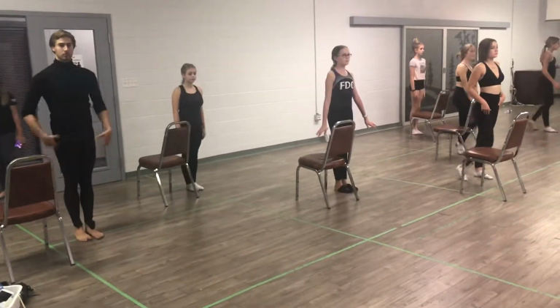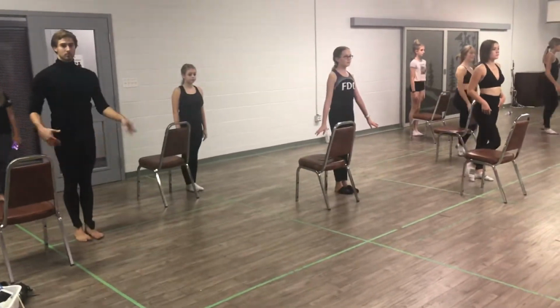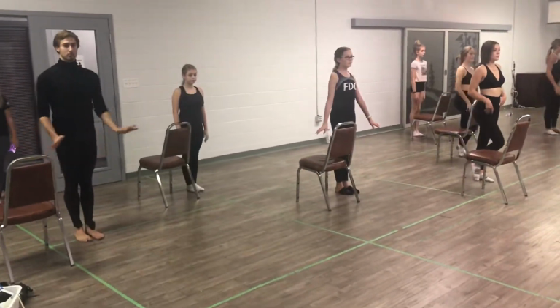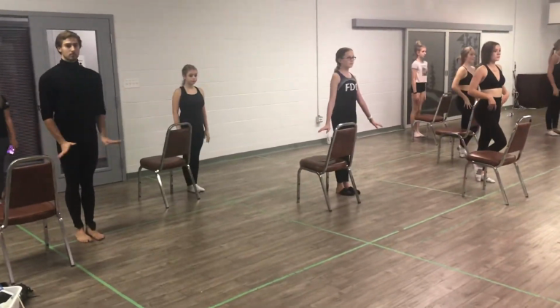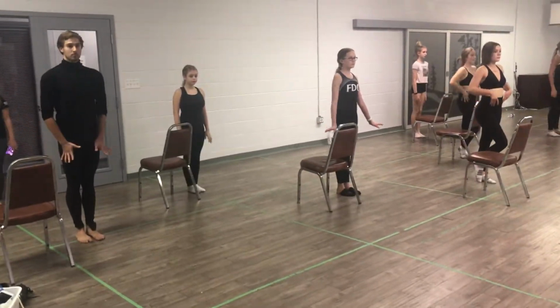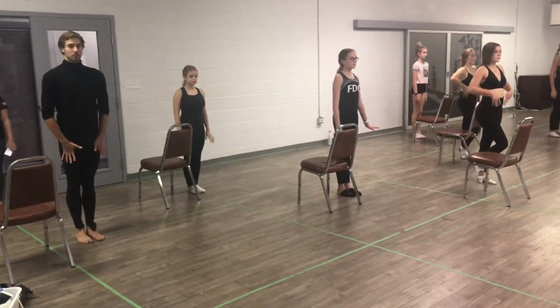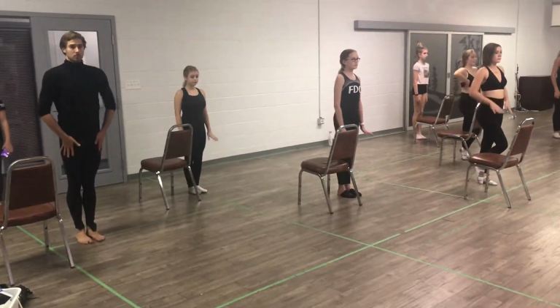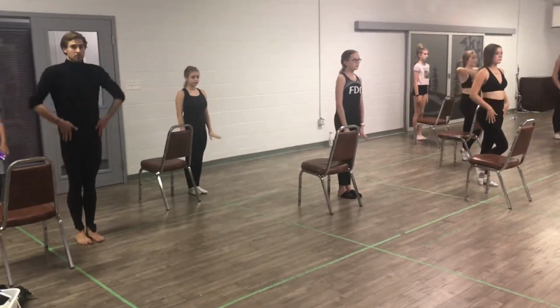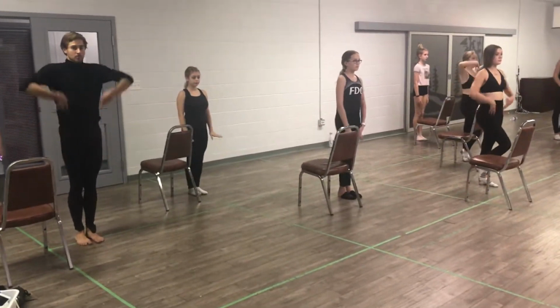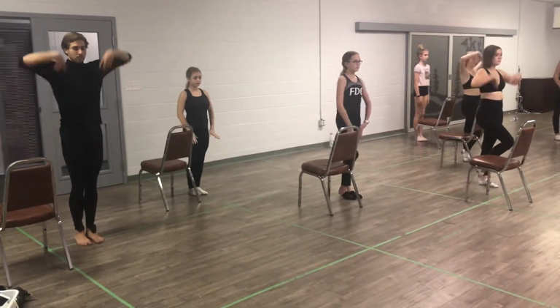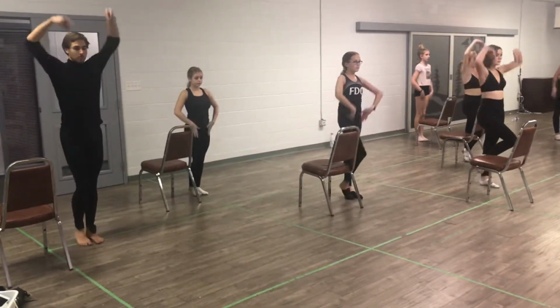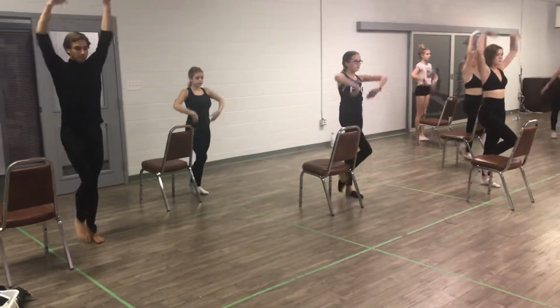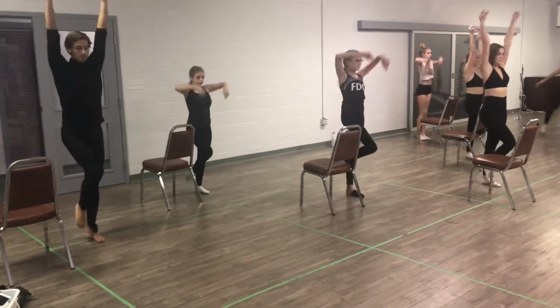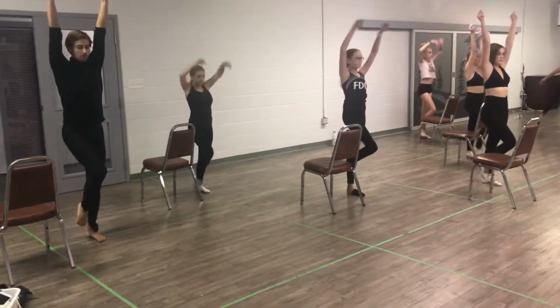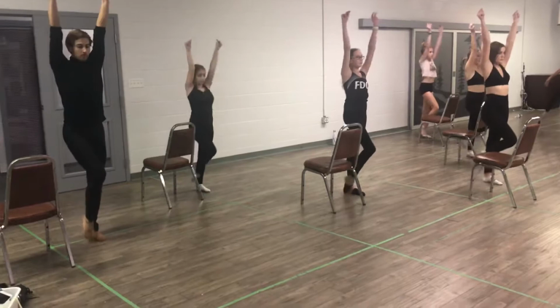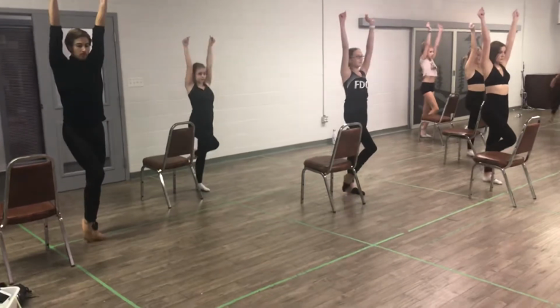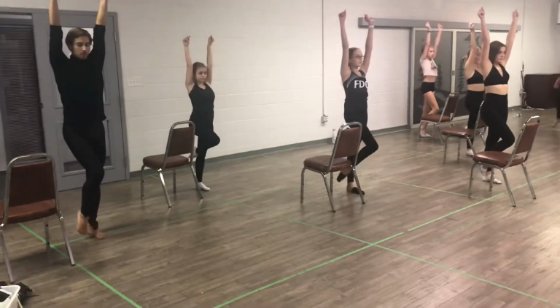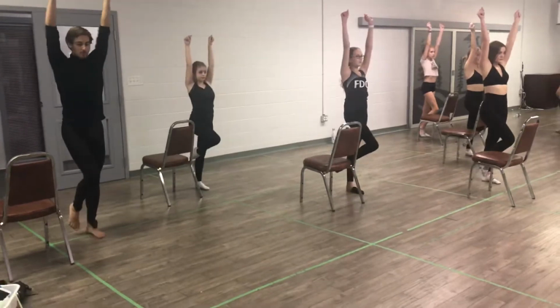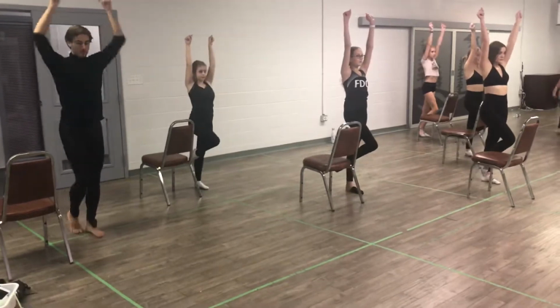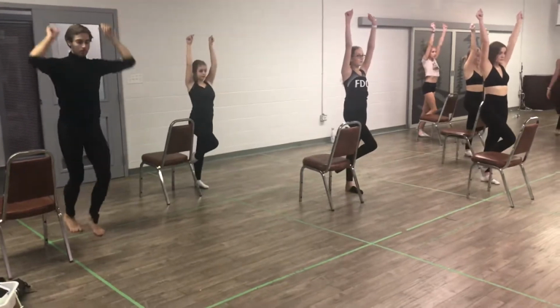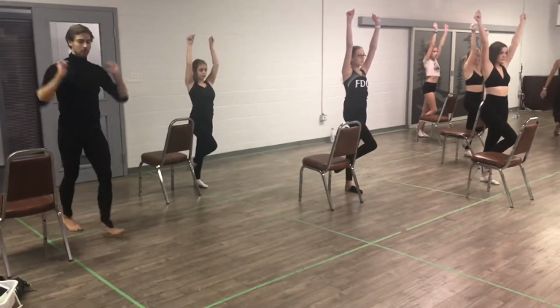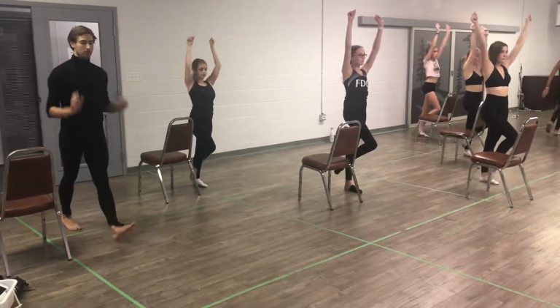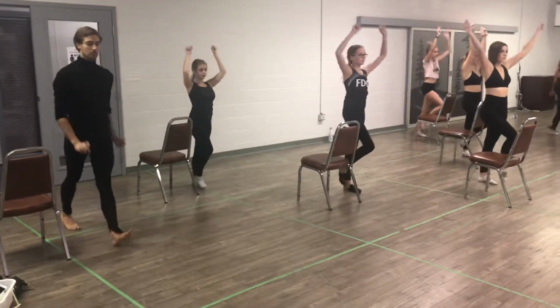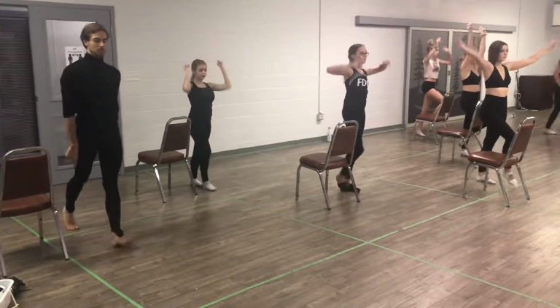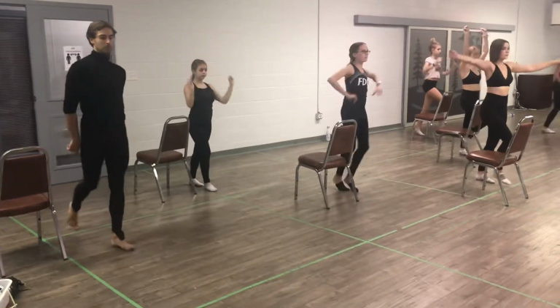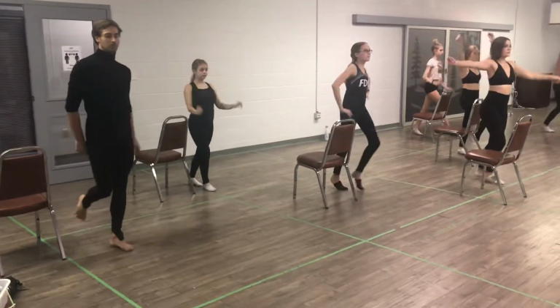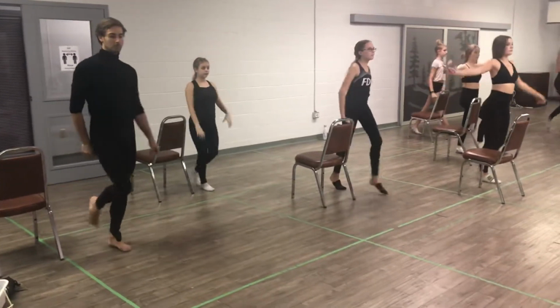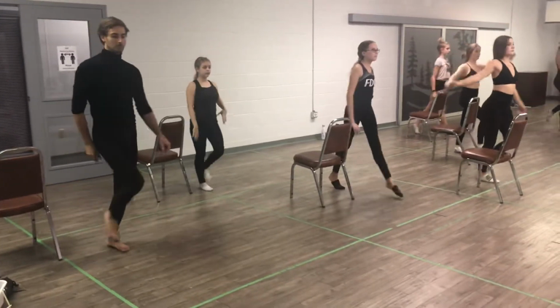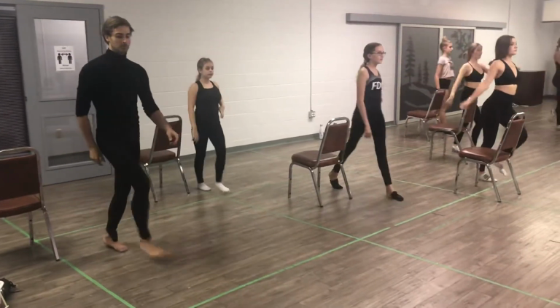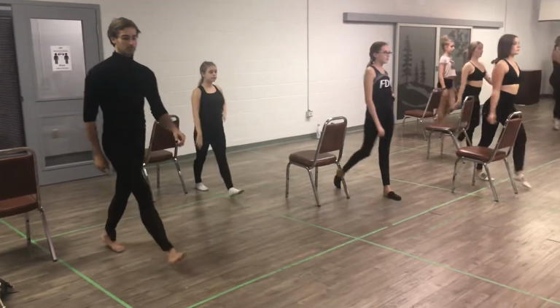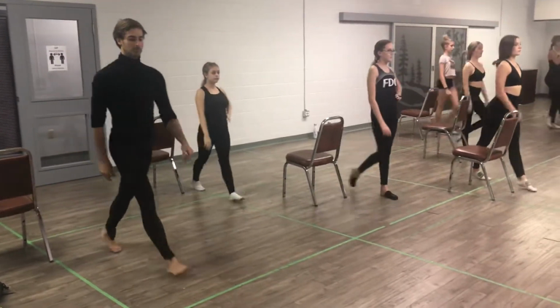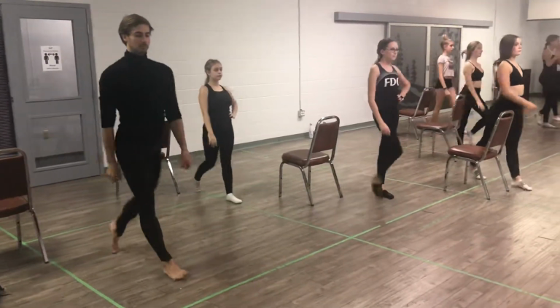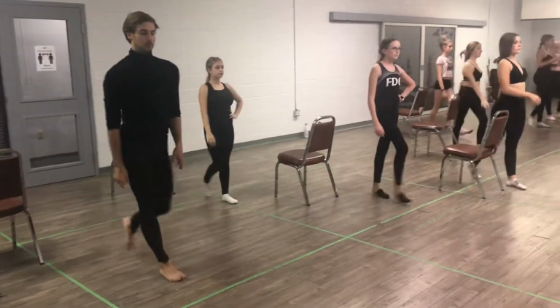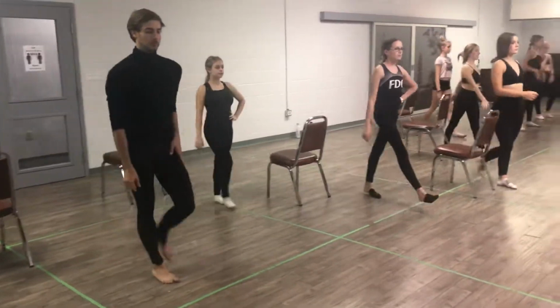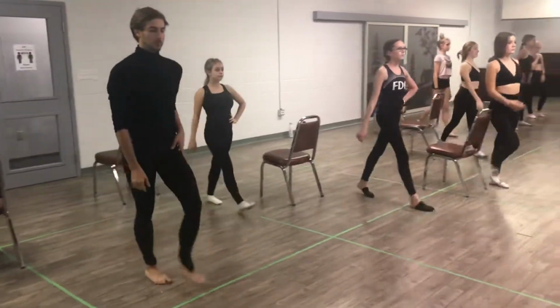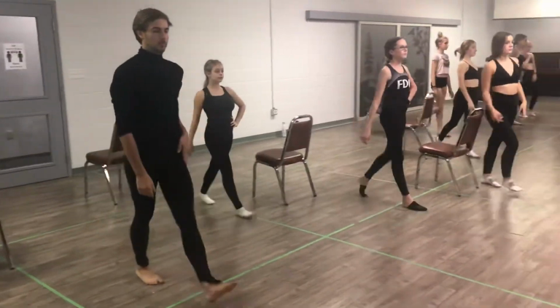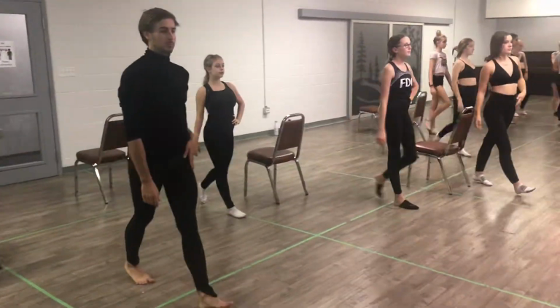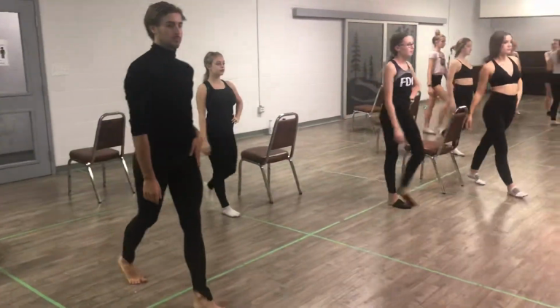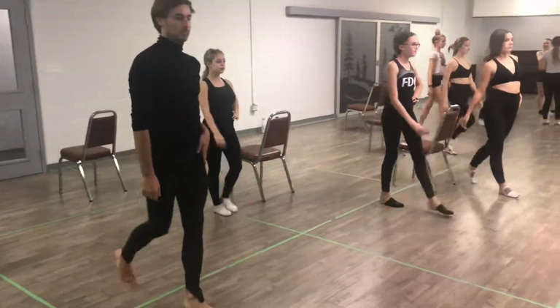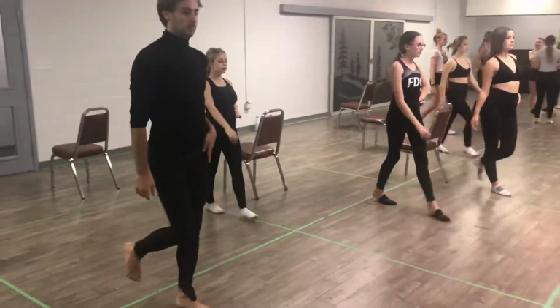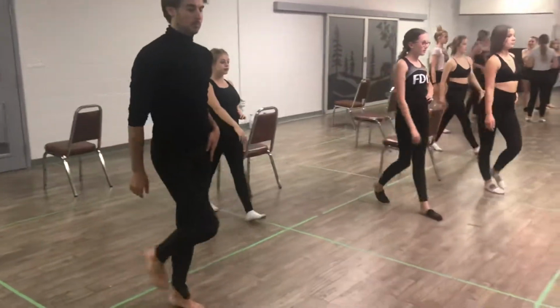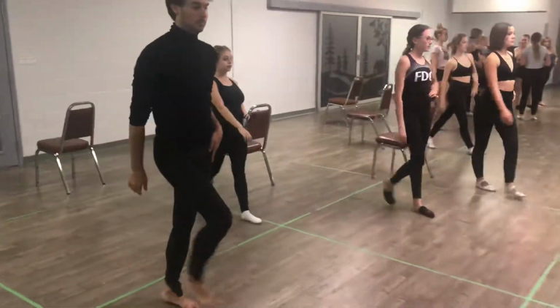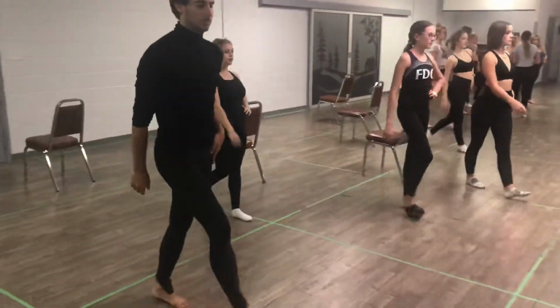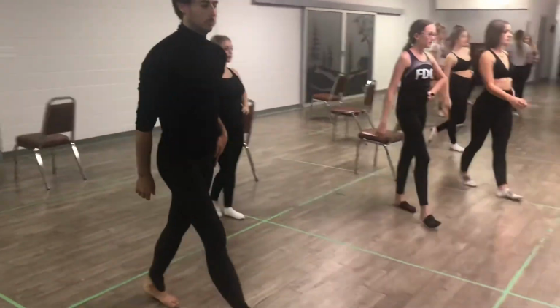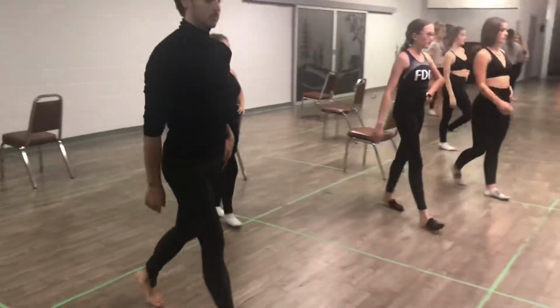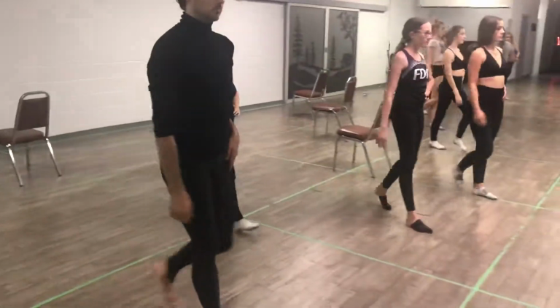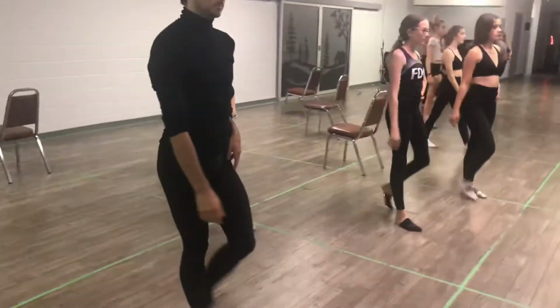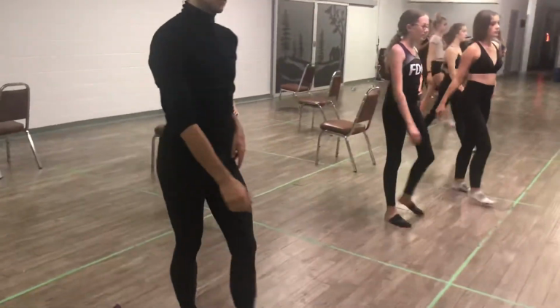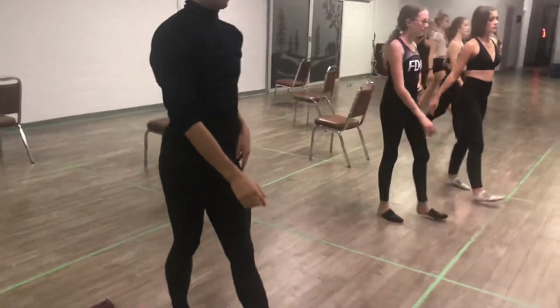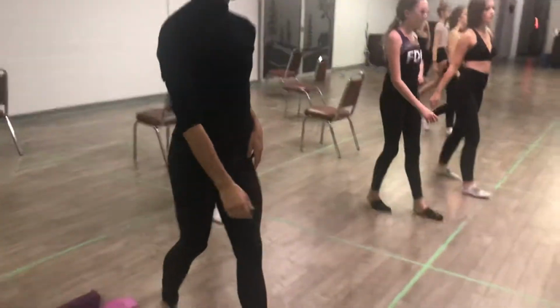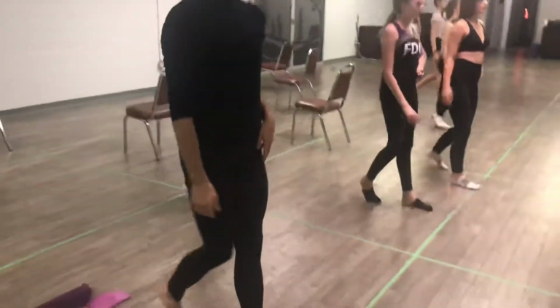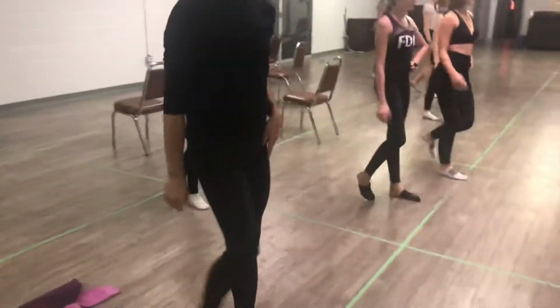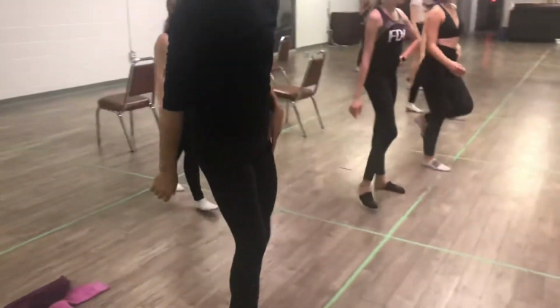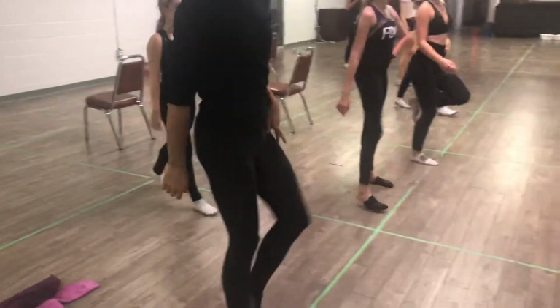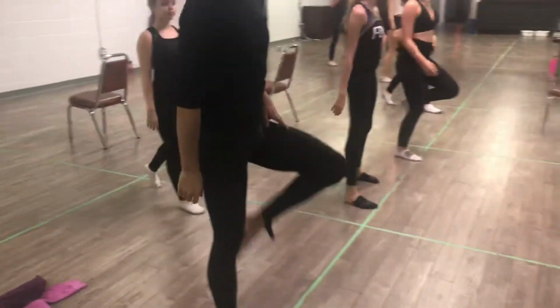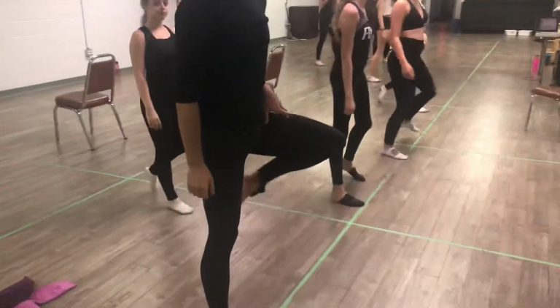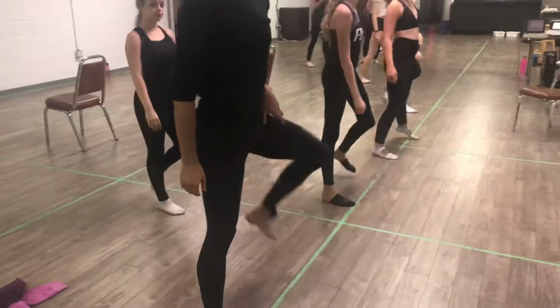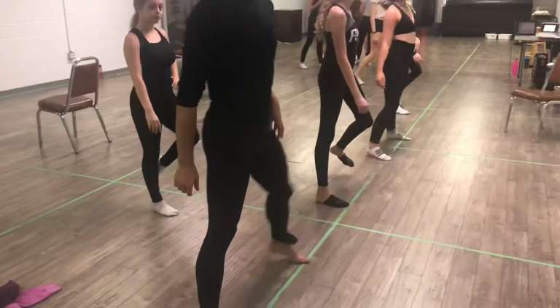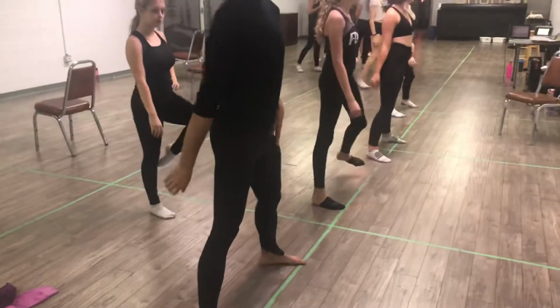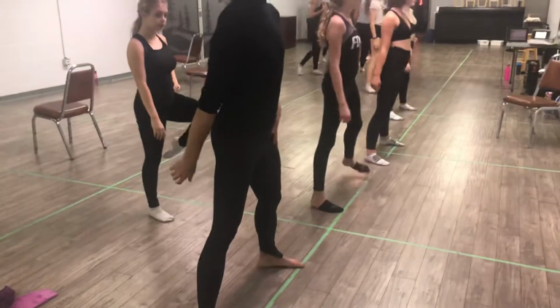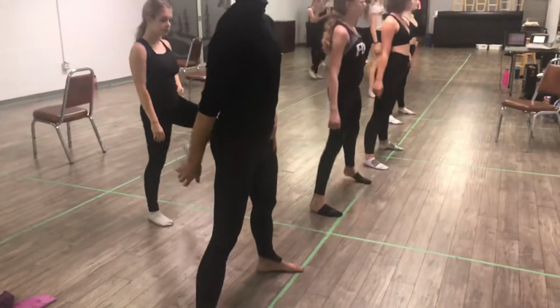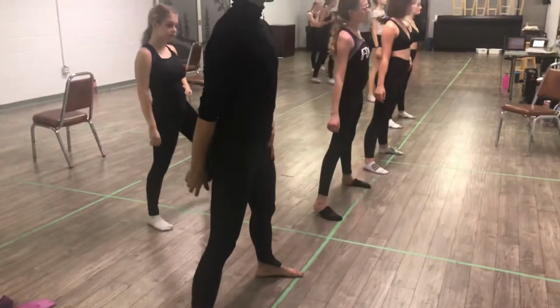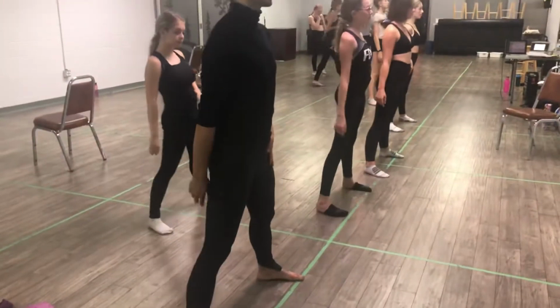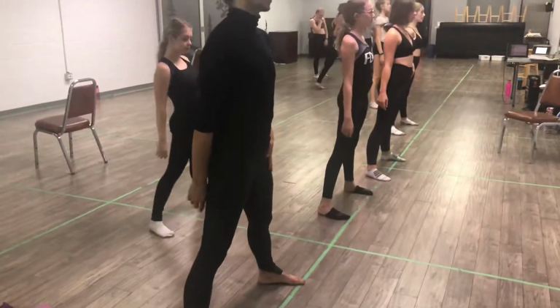Toe bonk right, double snap up, 1. Model walk with left to hip right away on 2-3-4-5-6. And big step on 7.